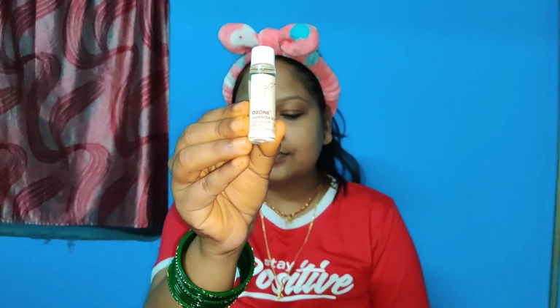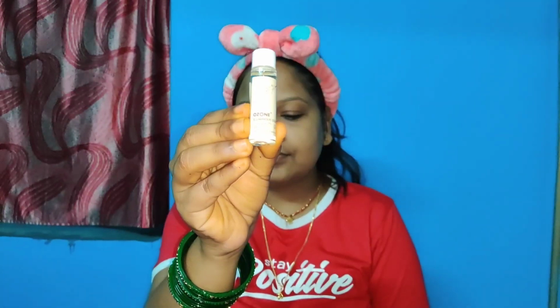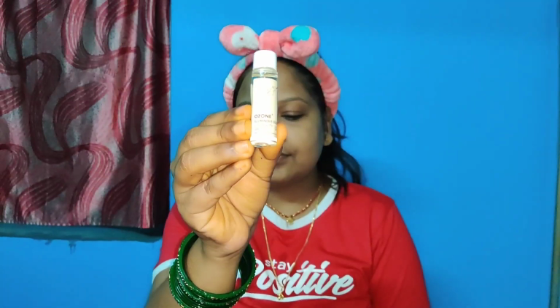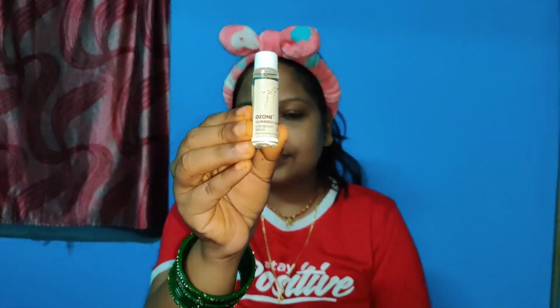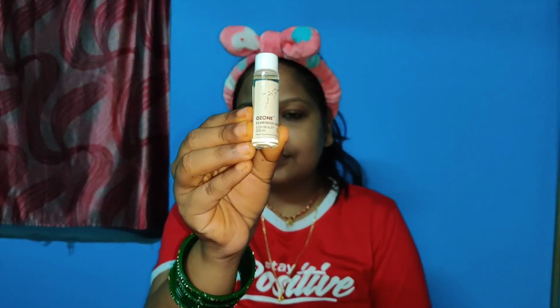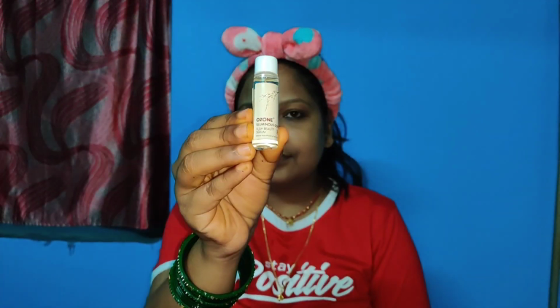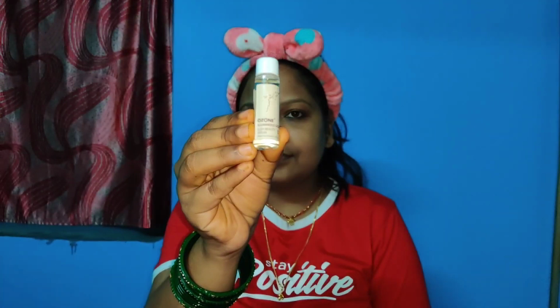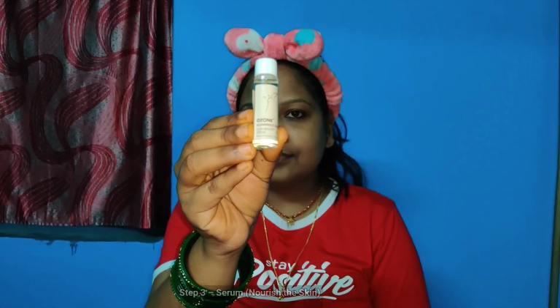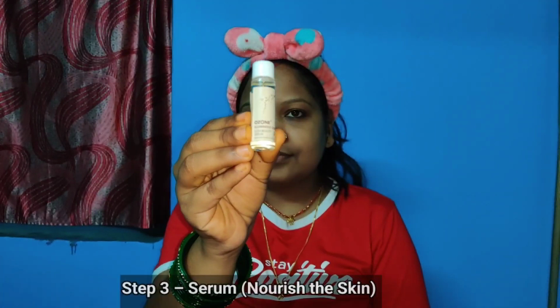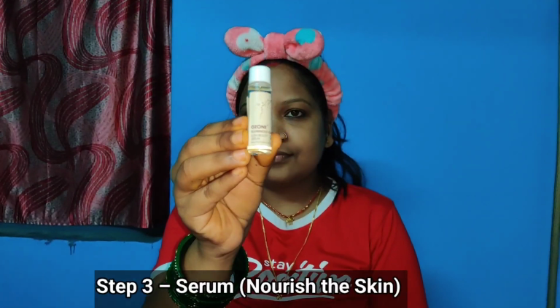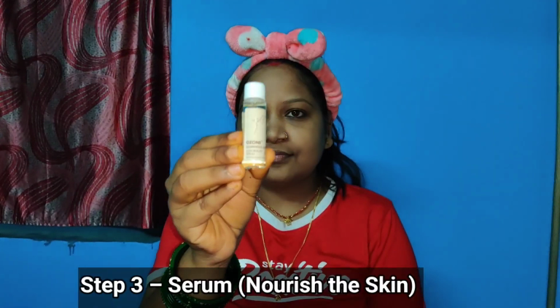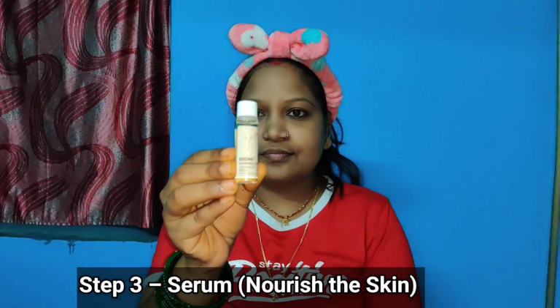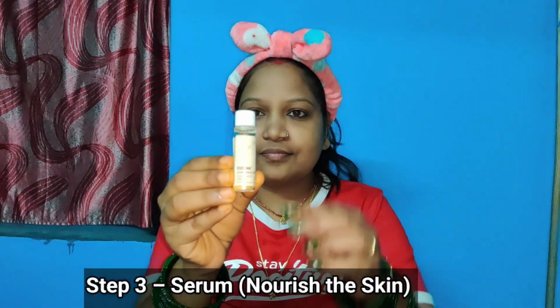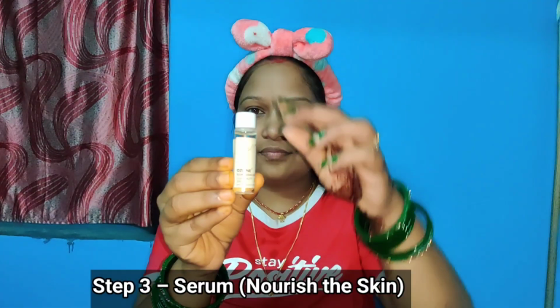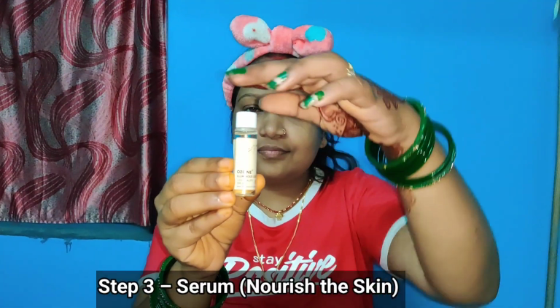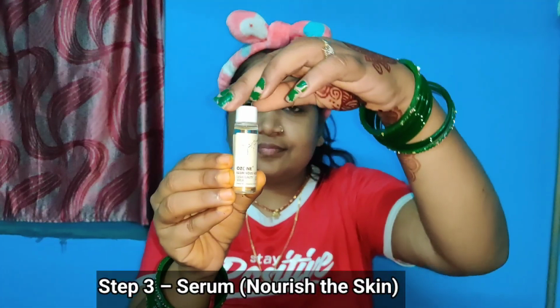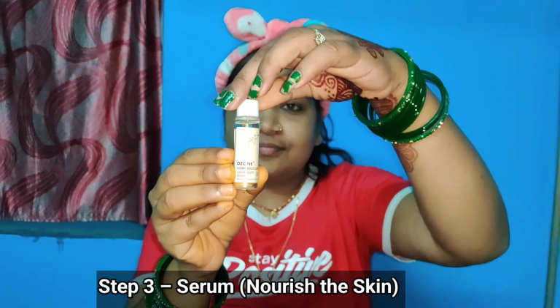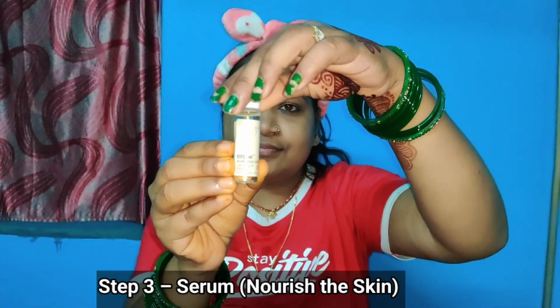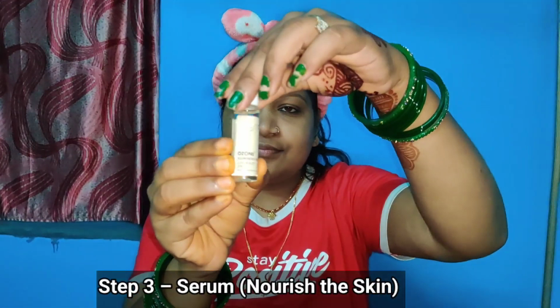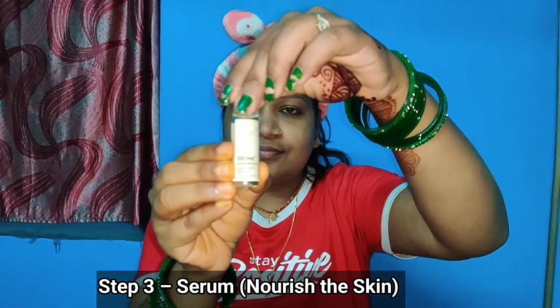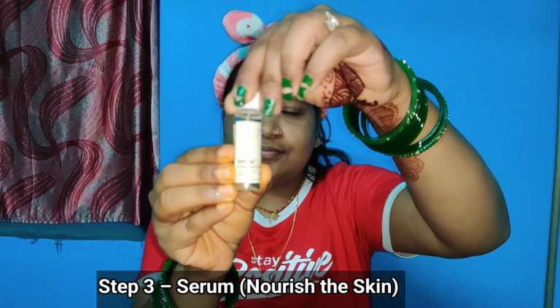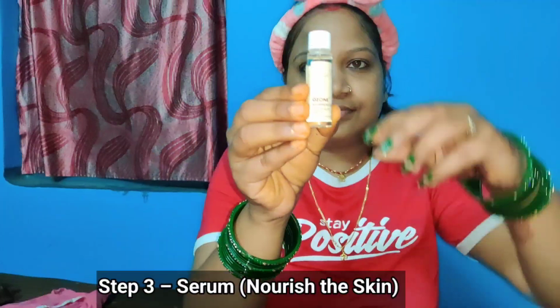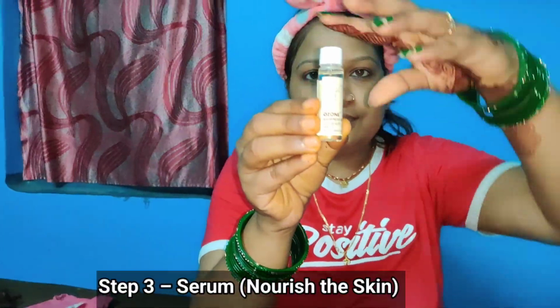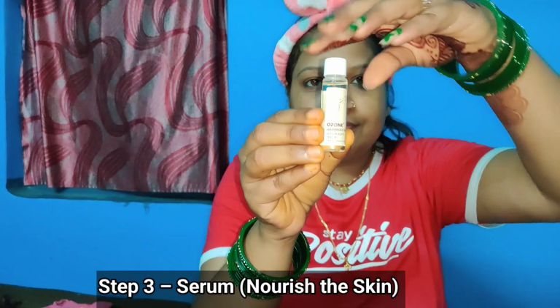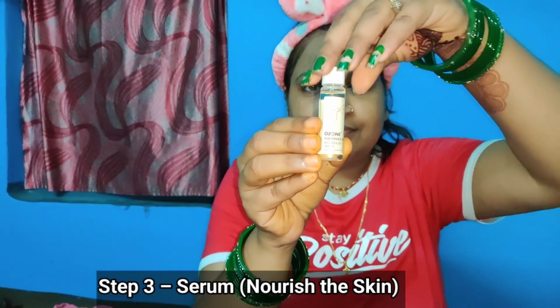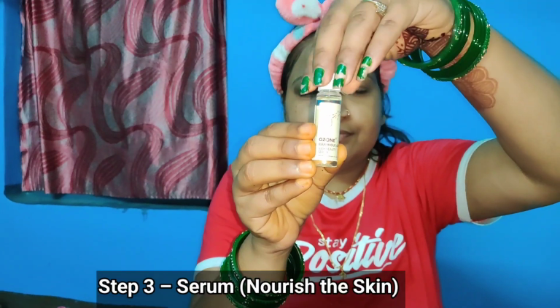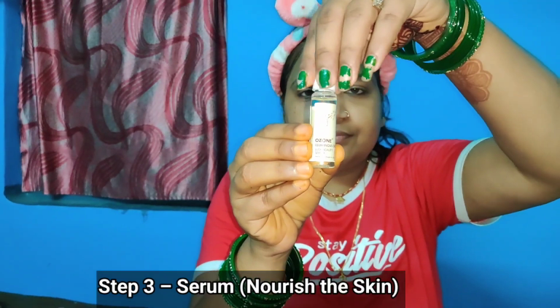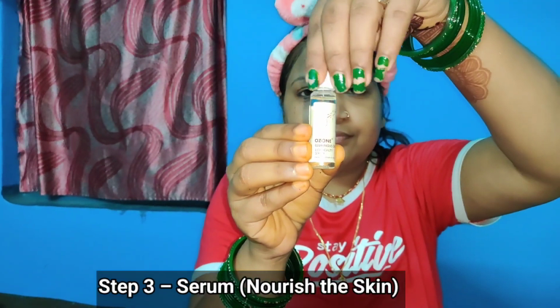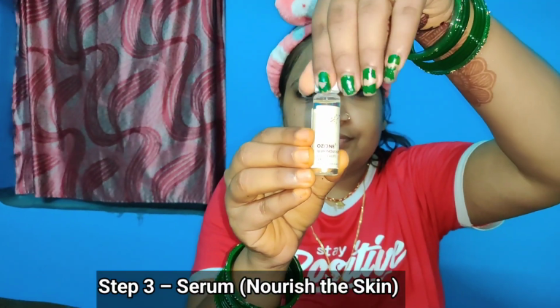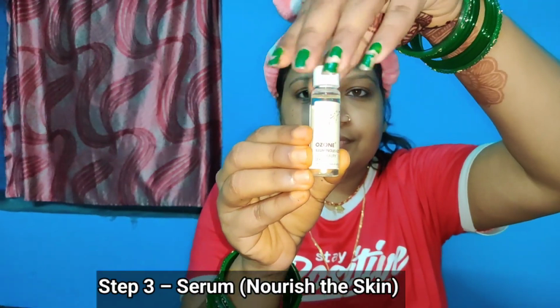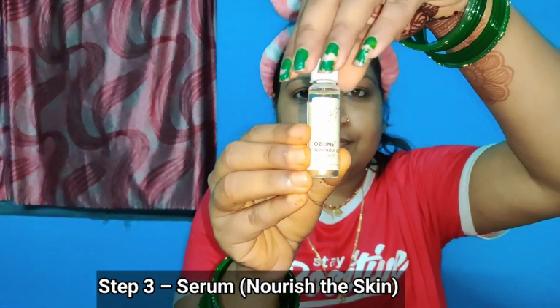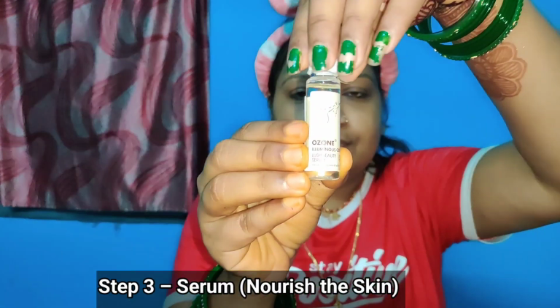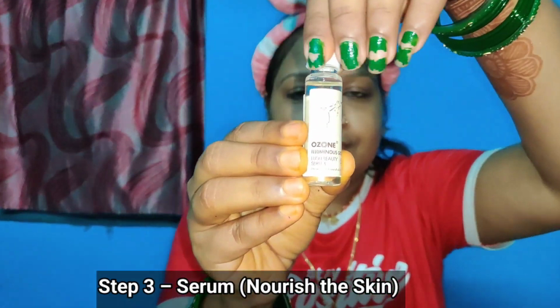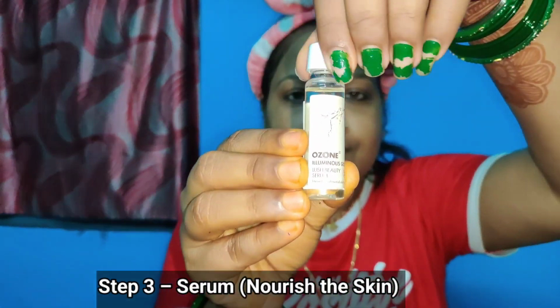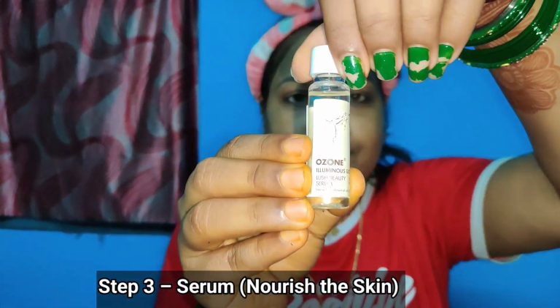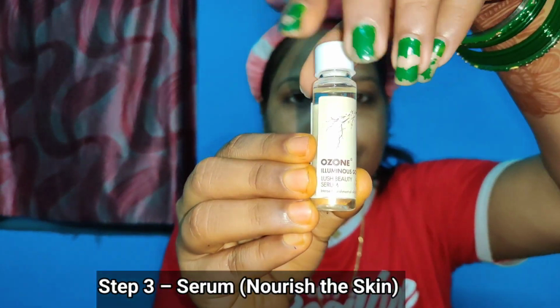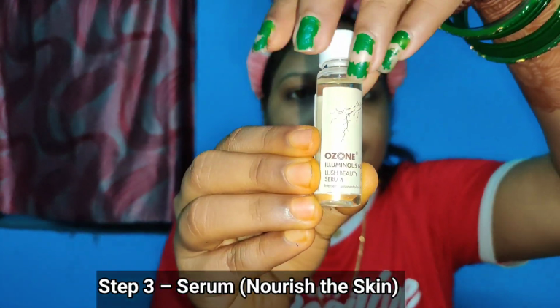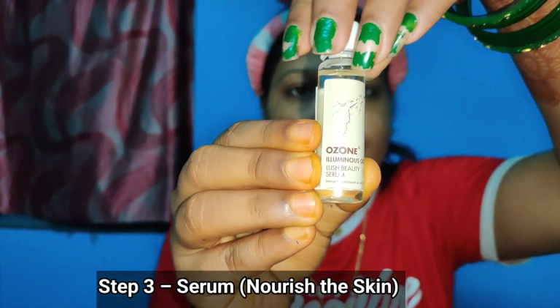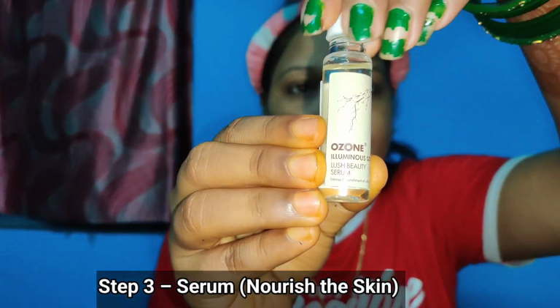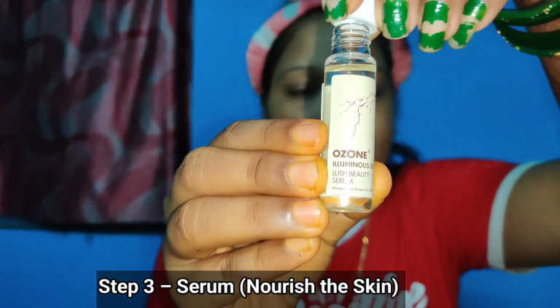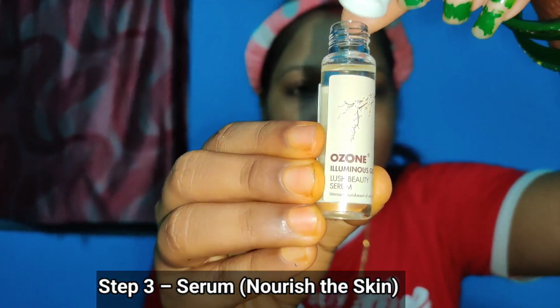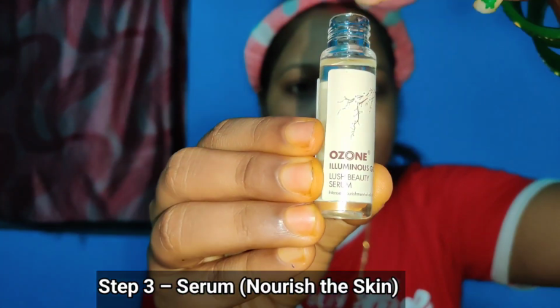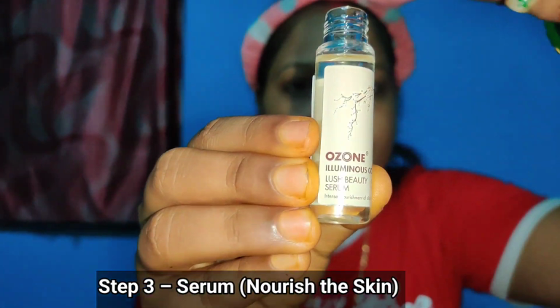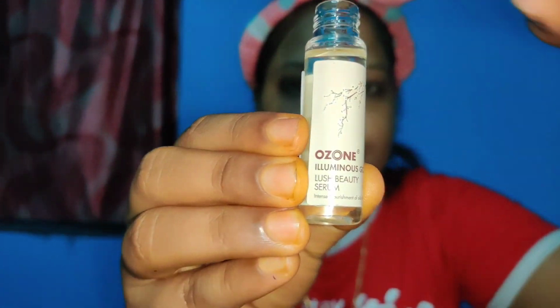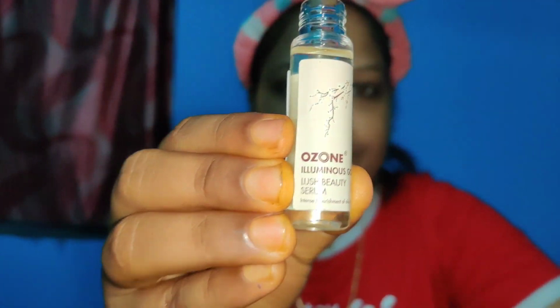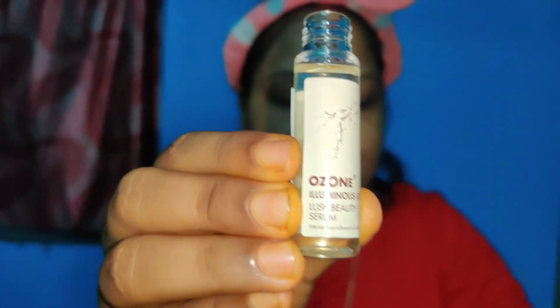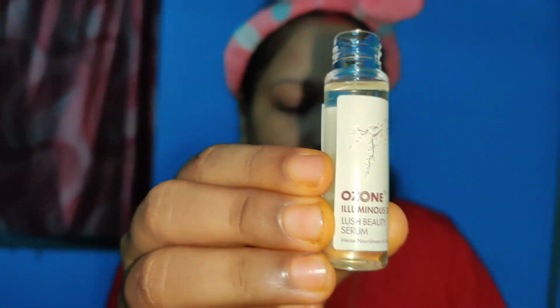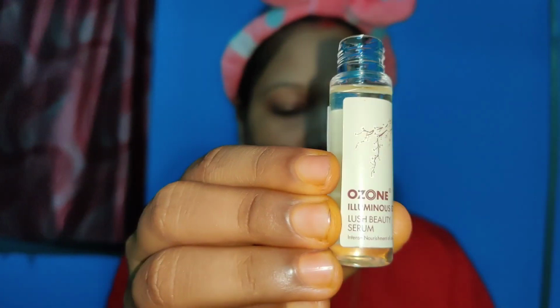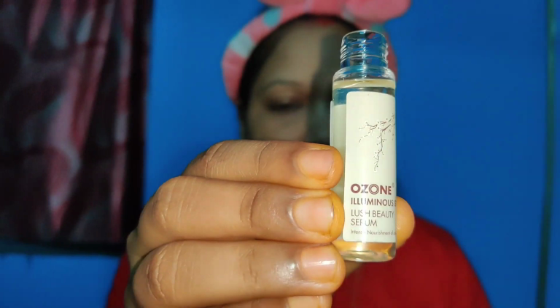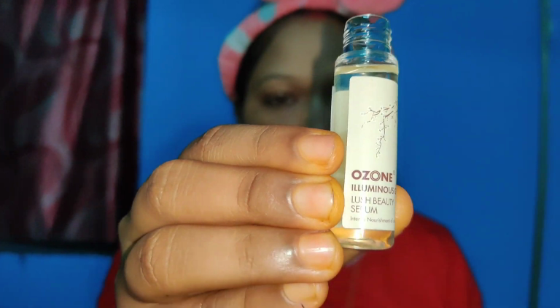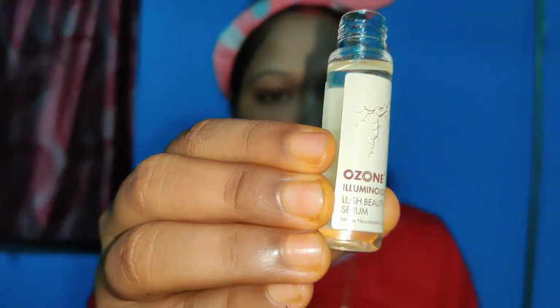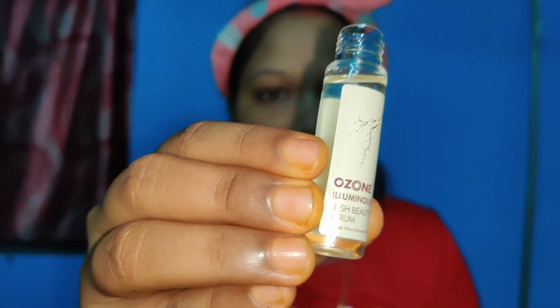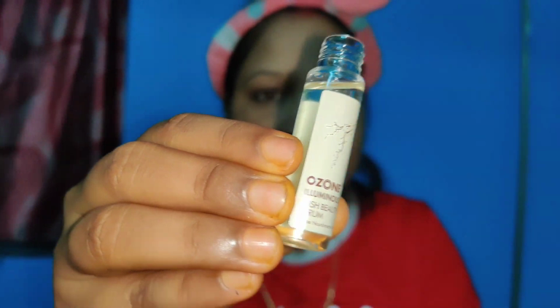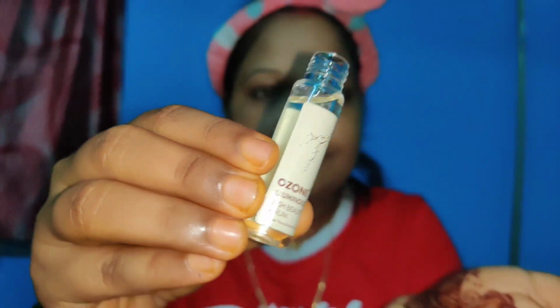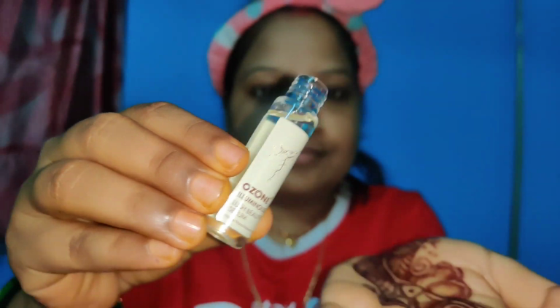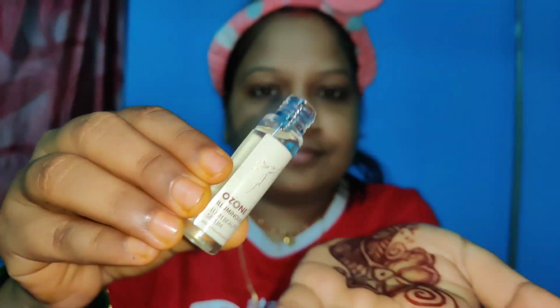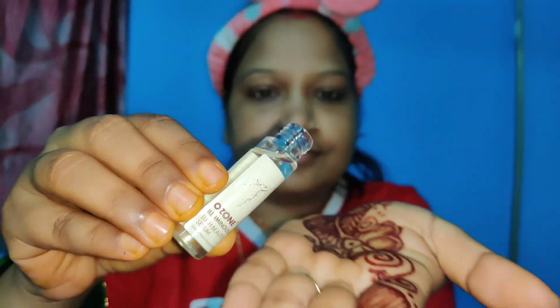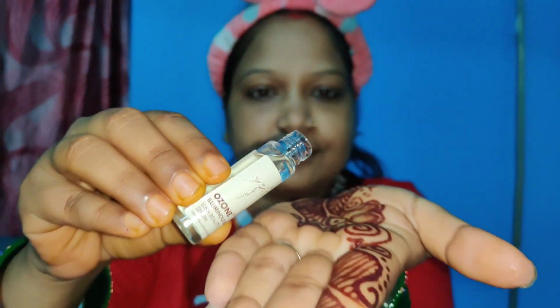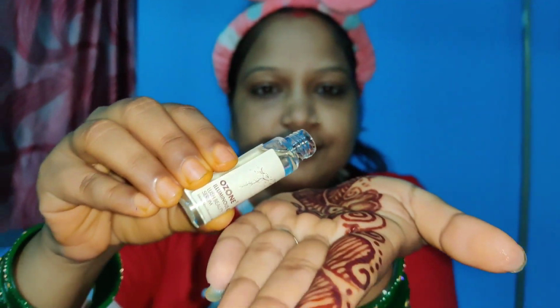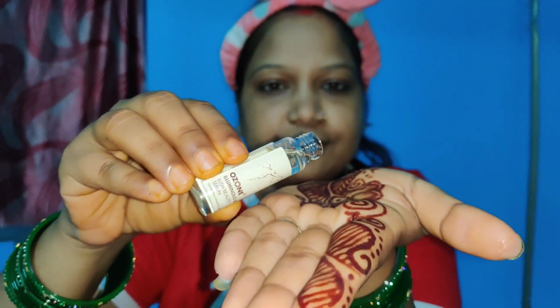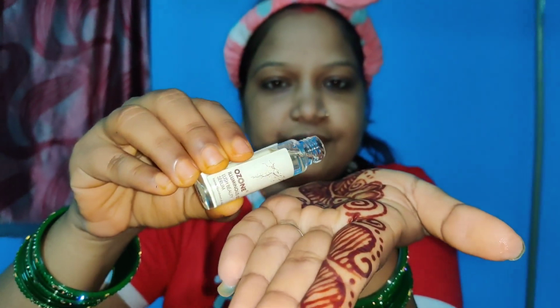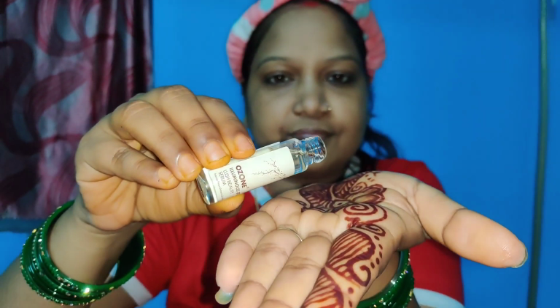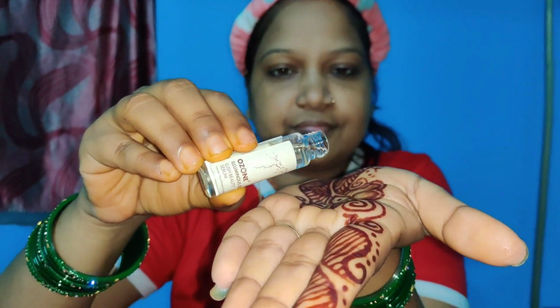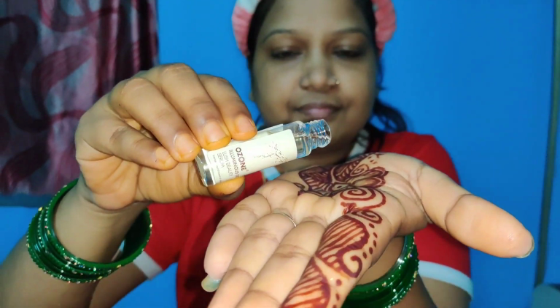Now third step is to apply serum — the Illuminous Cold Beauty Serum — which reduces fine lines and dull skin.